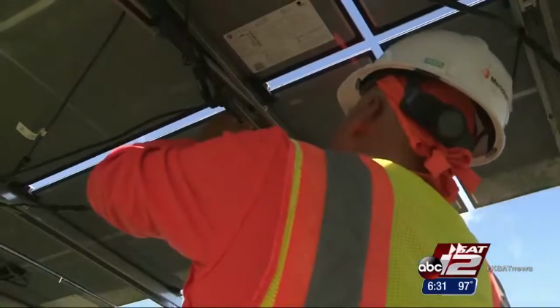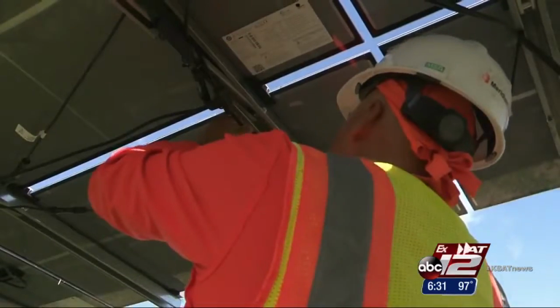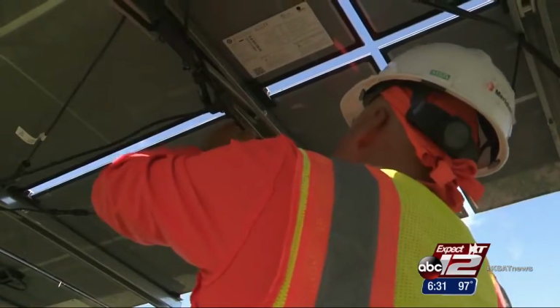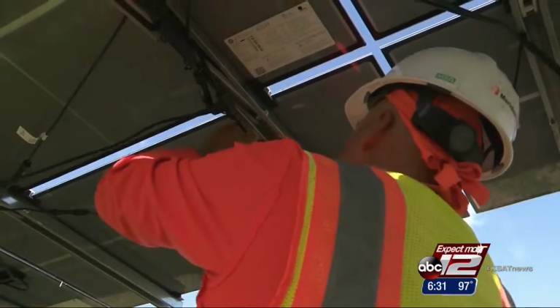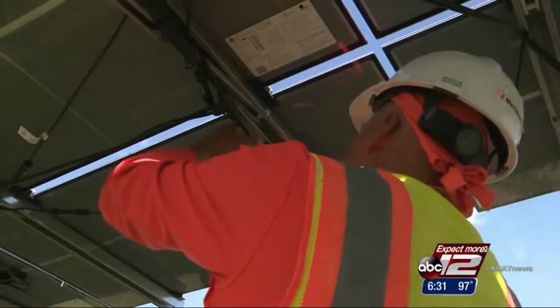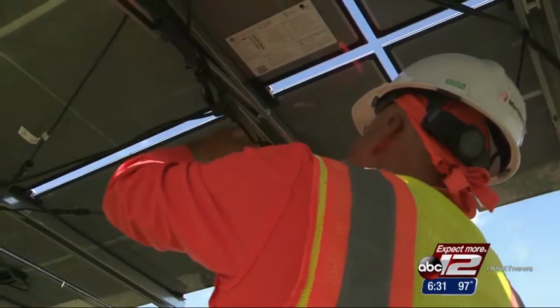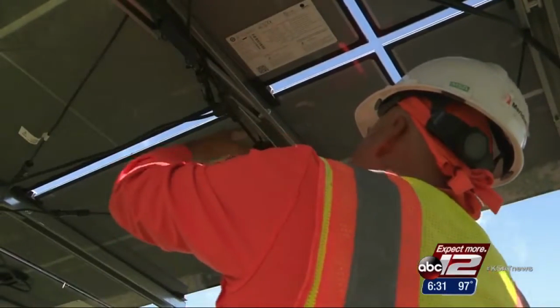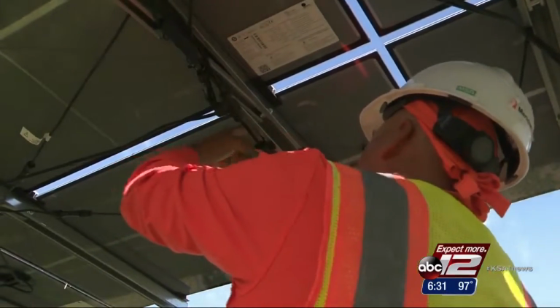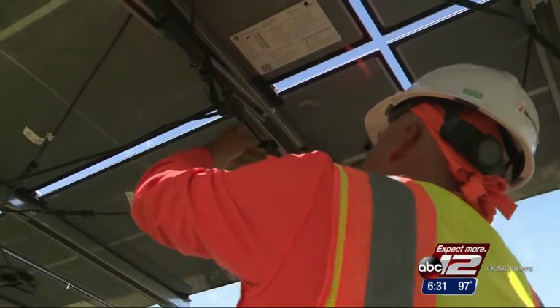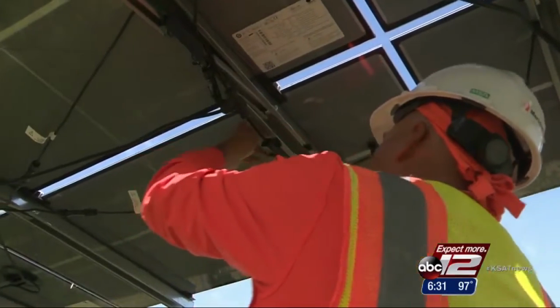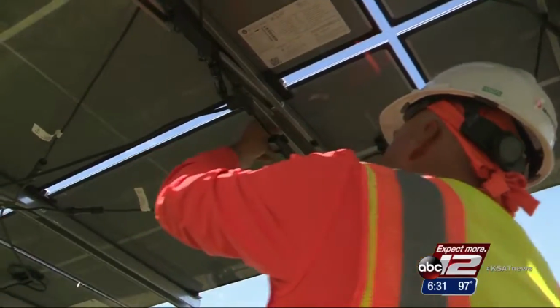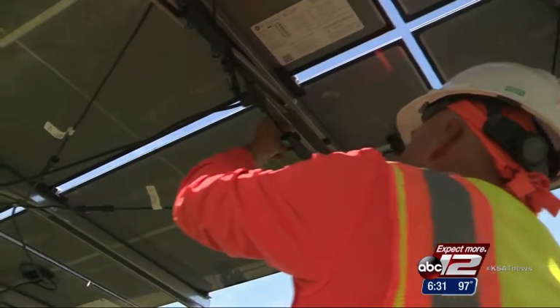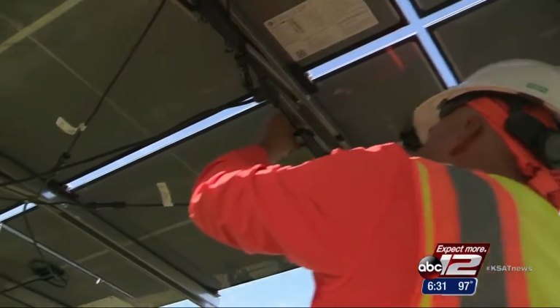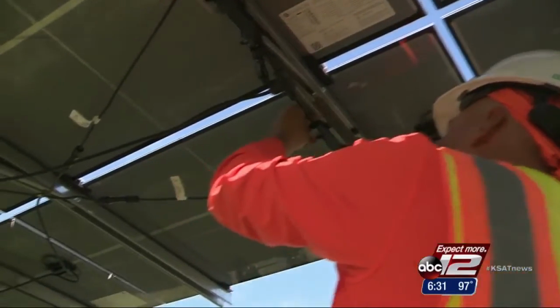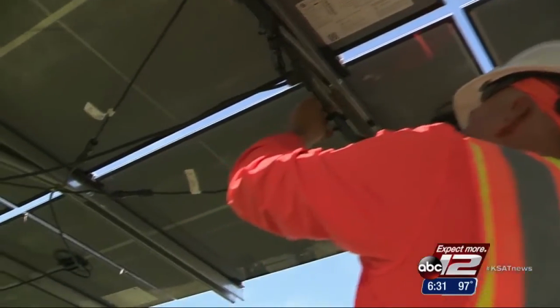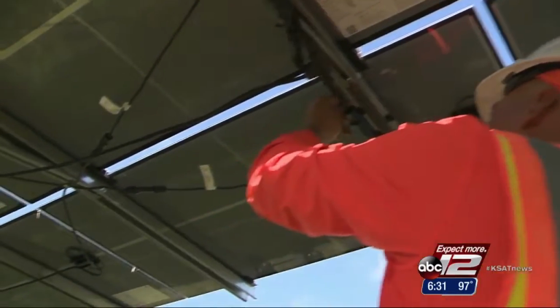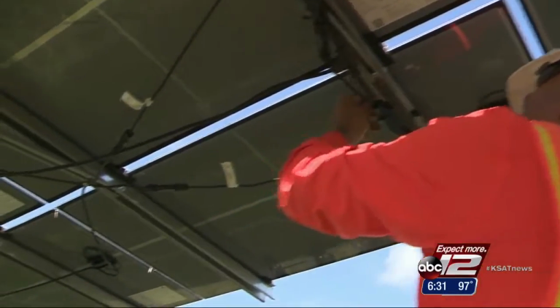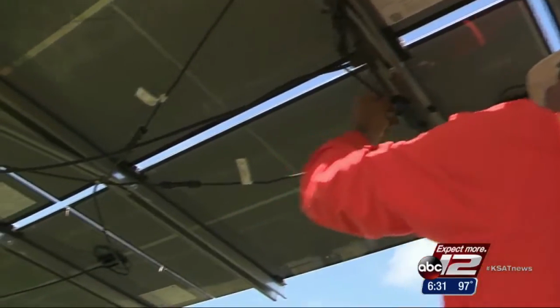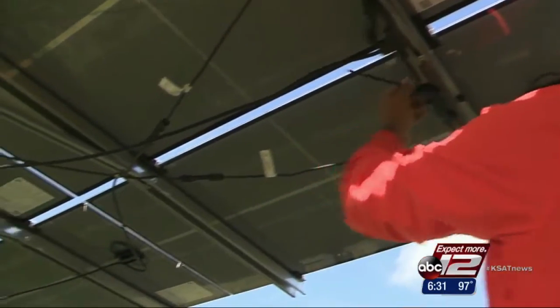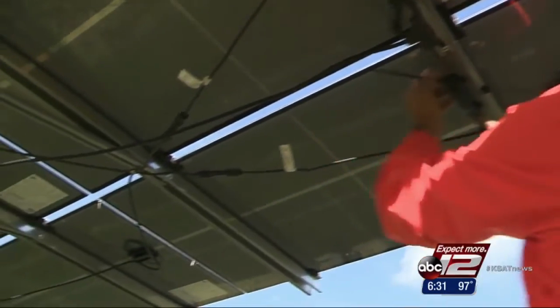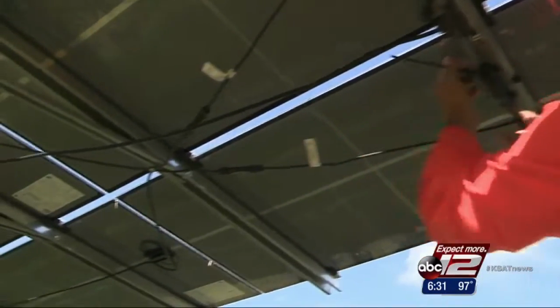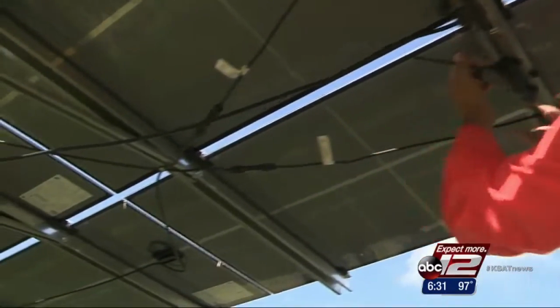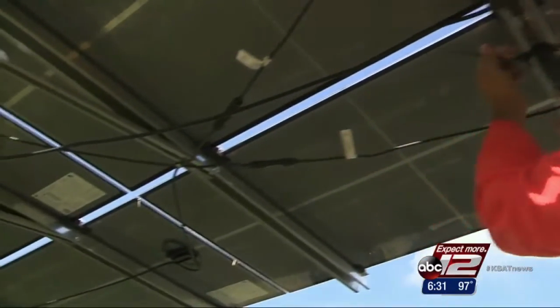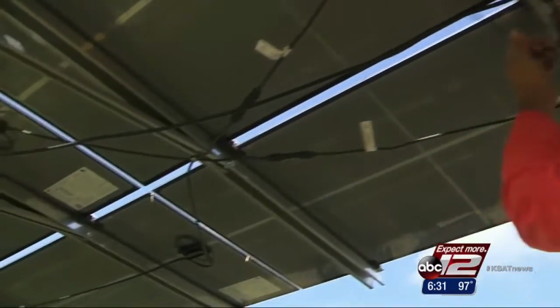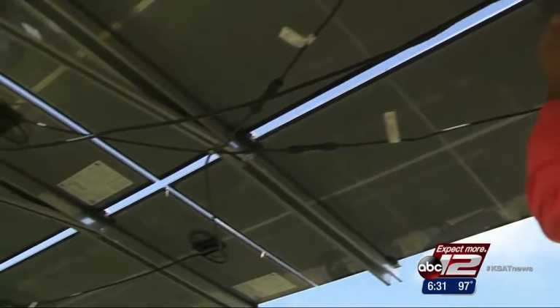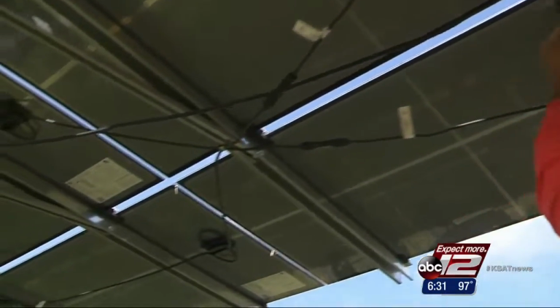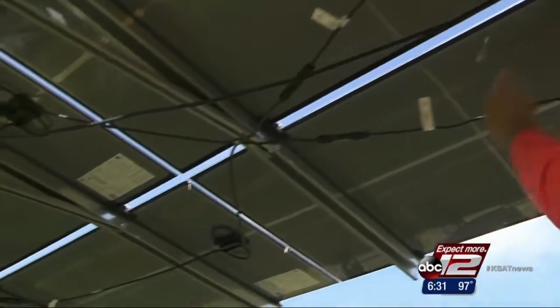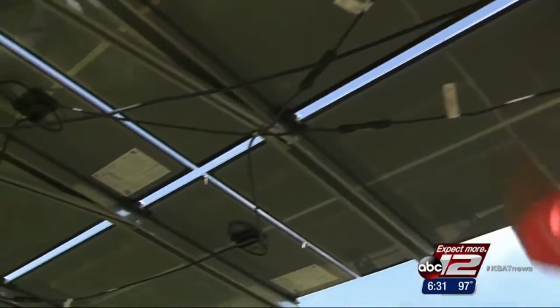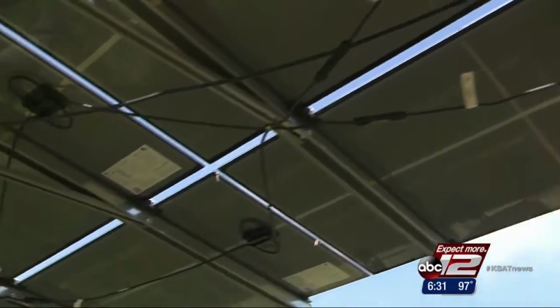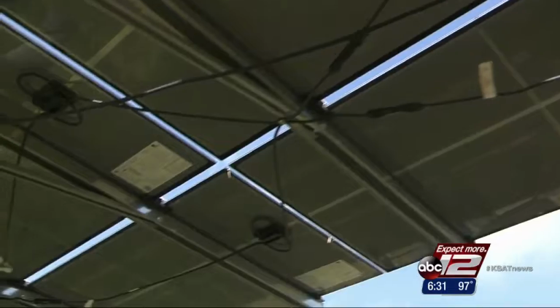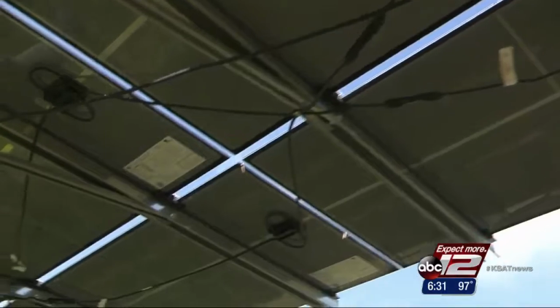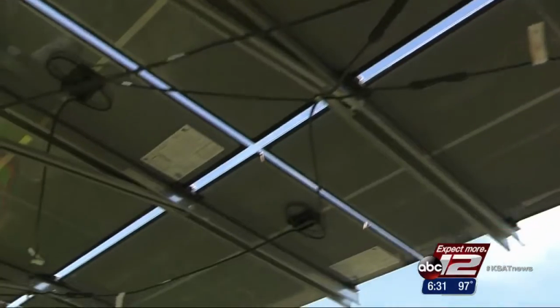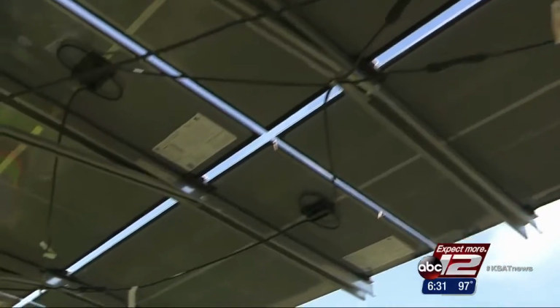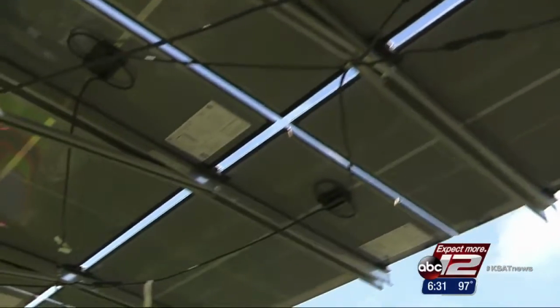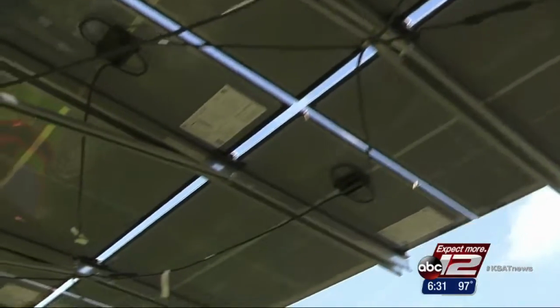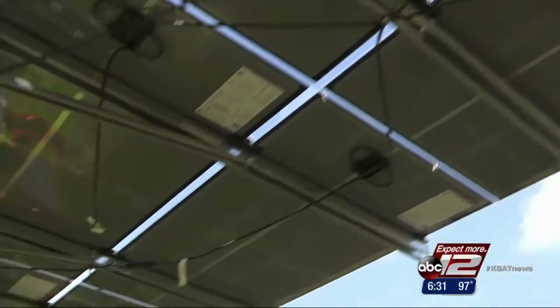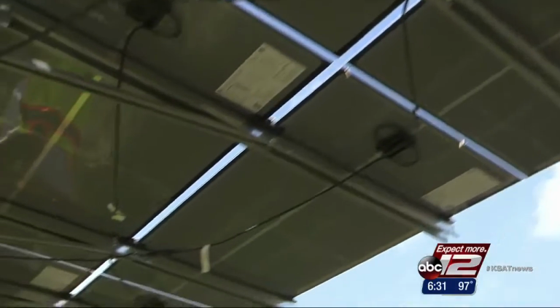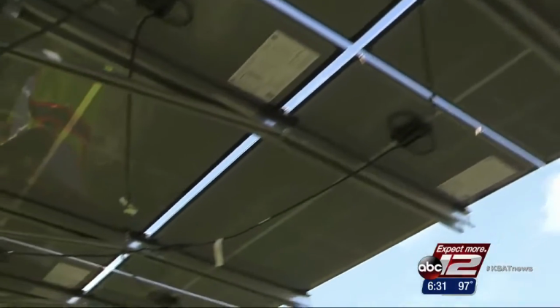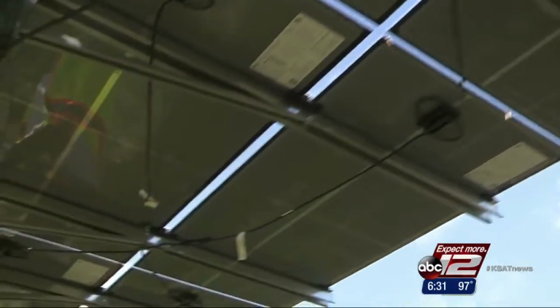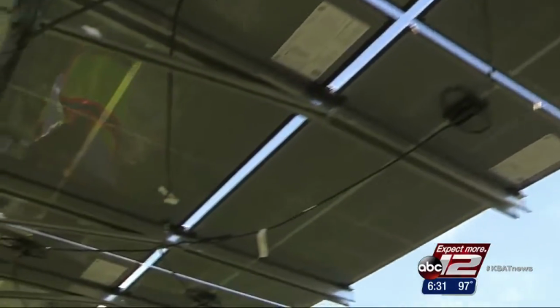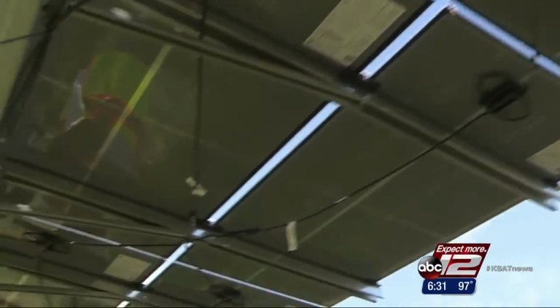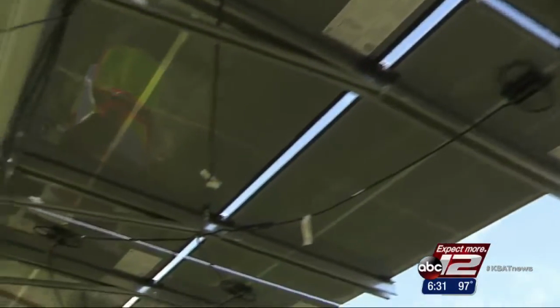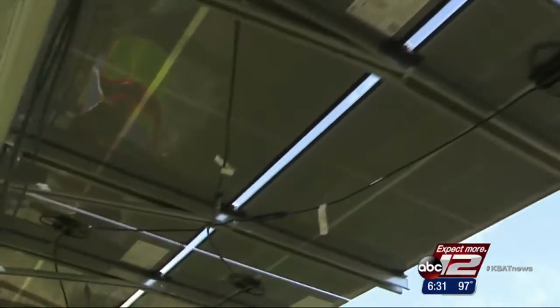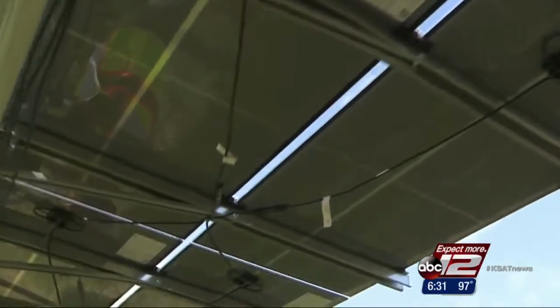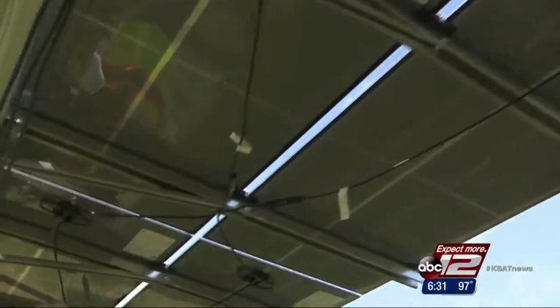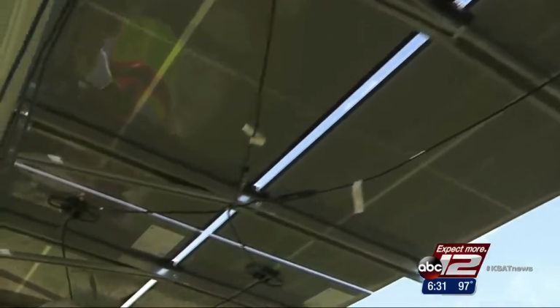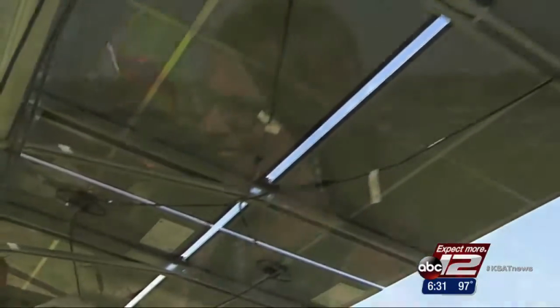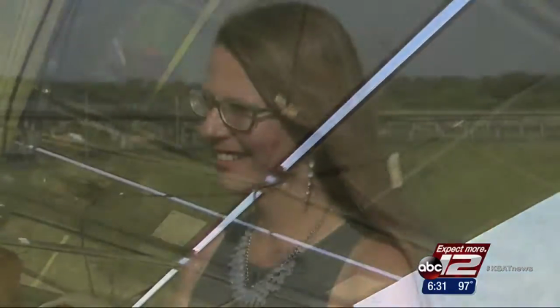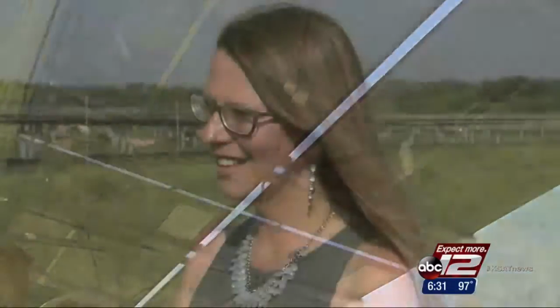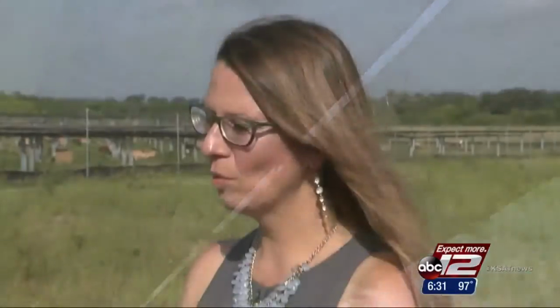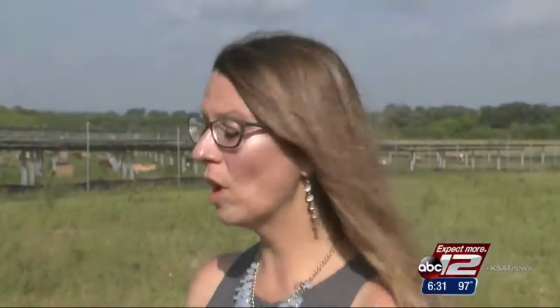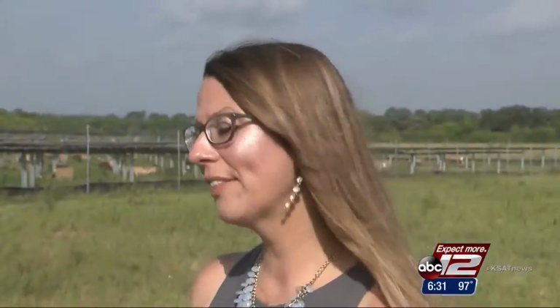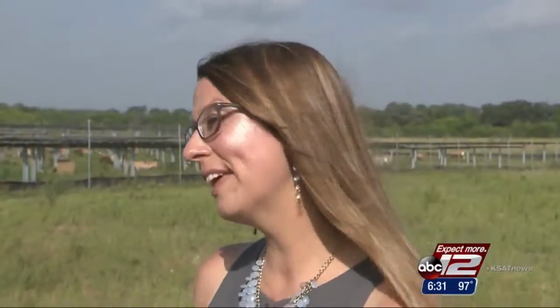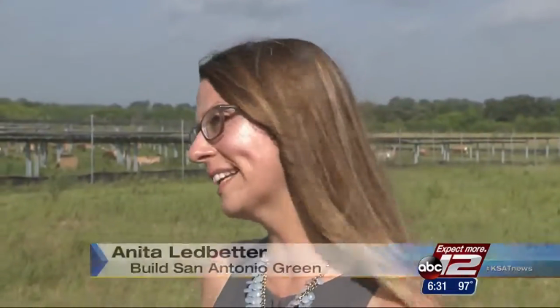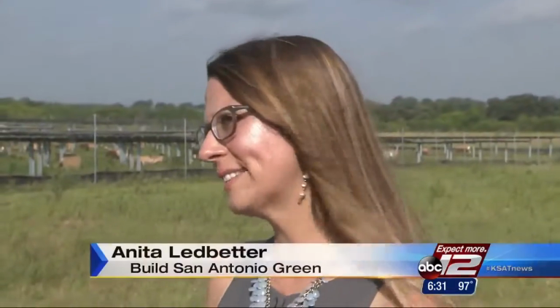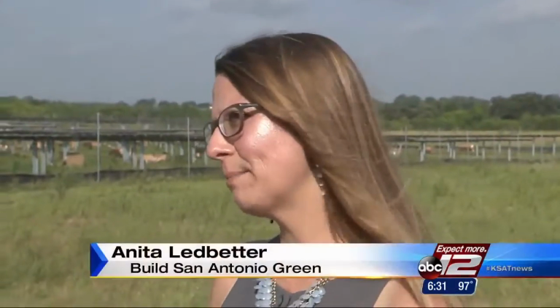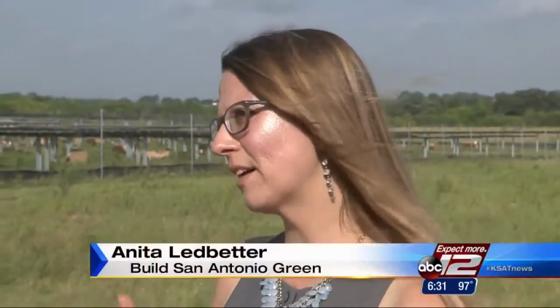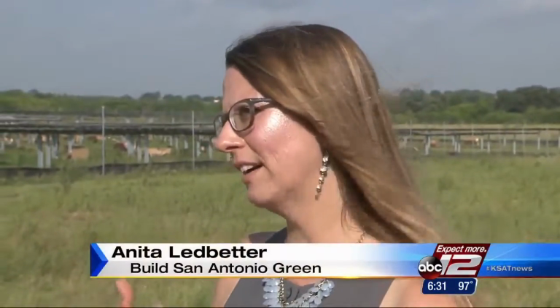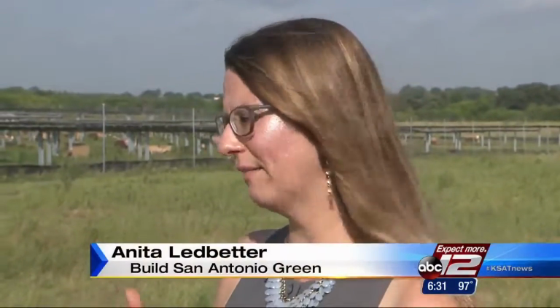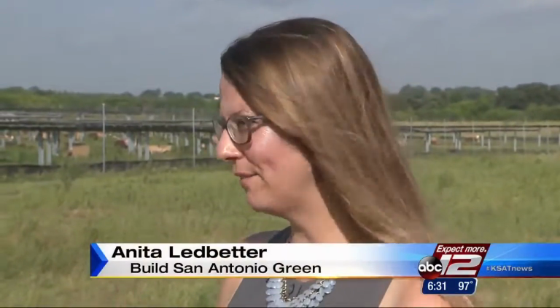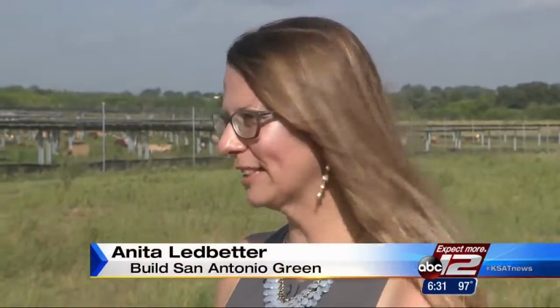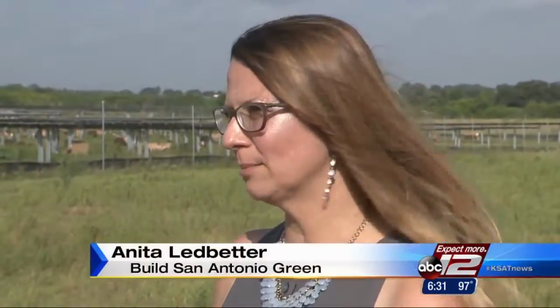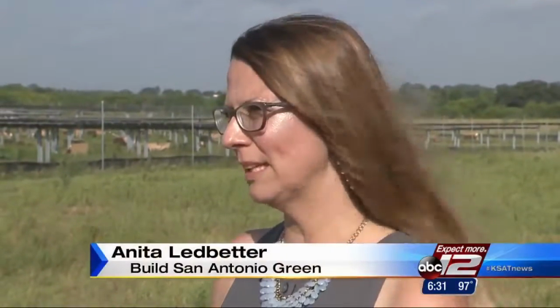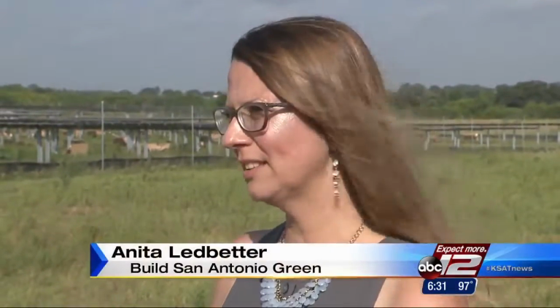The only catch: if you move out of the San Antonio service area, you are responsible for selling the panel. One customer says, 'I think it's about an investment.'